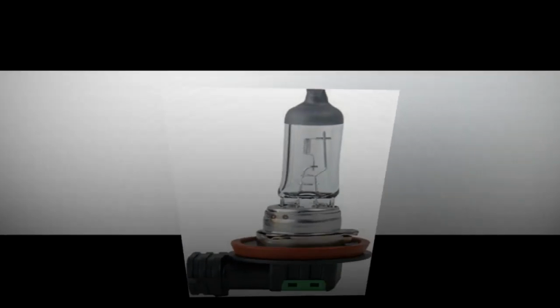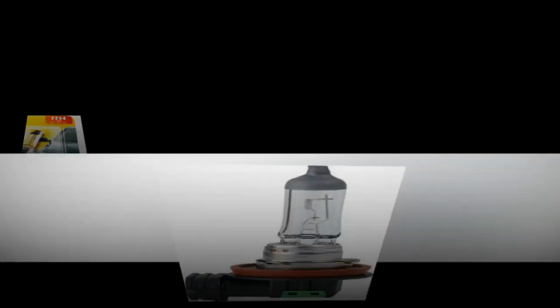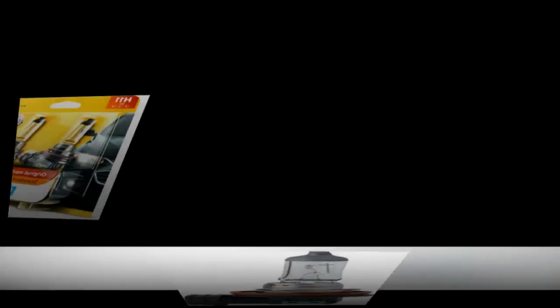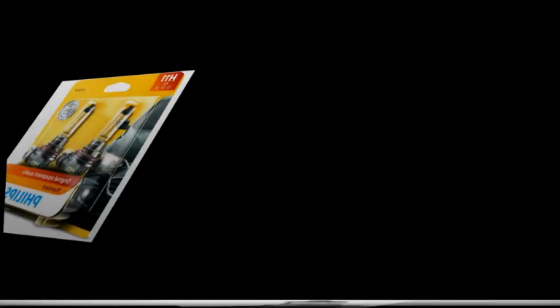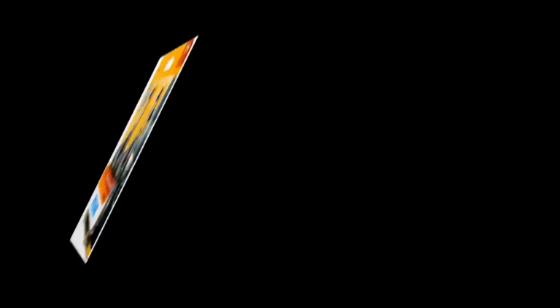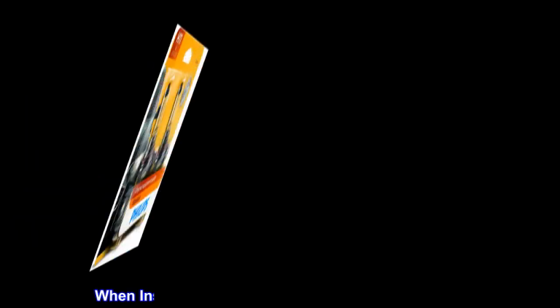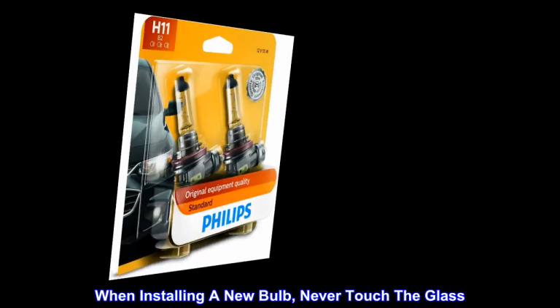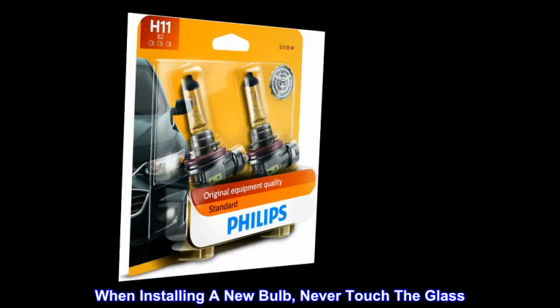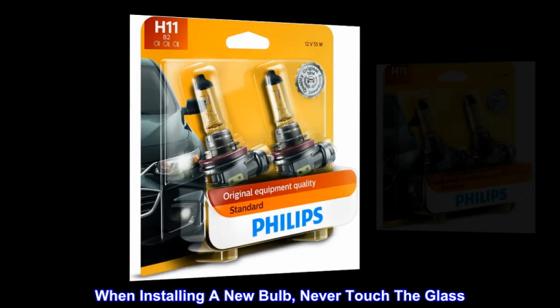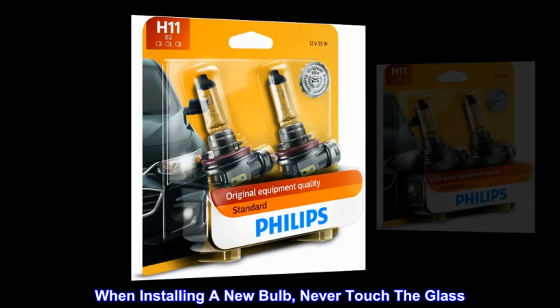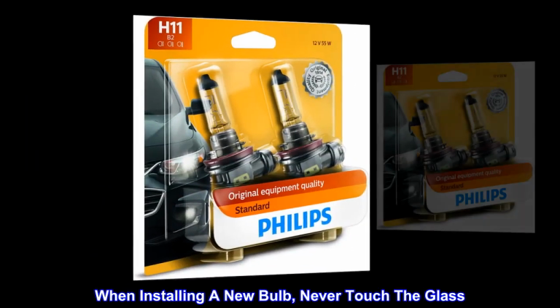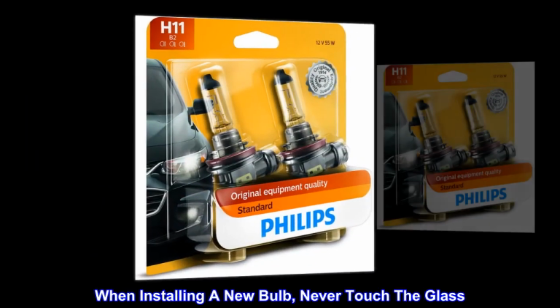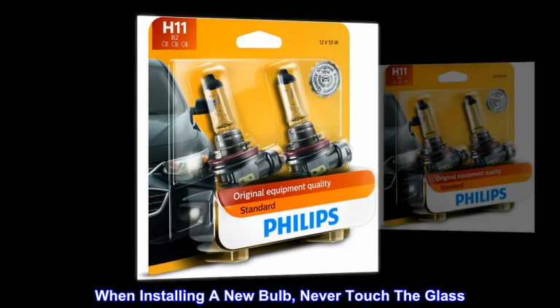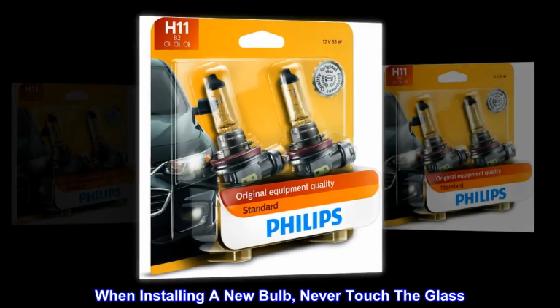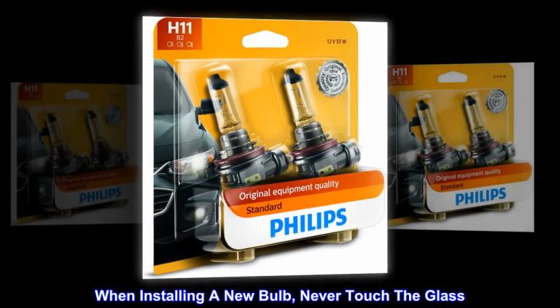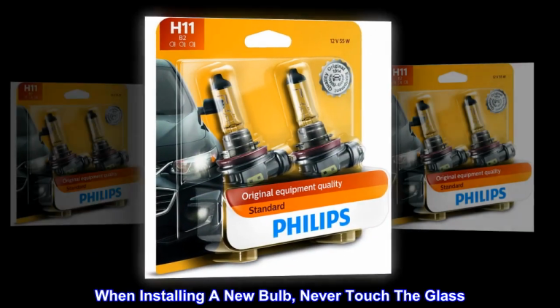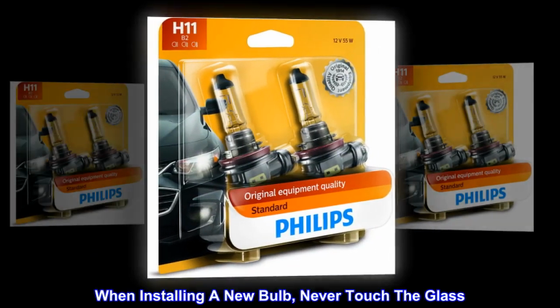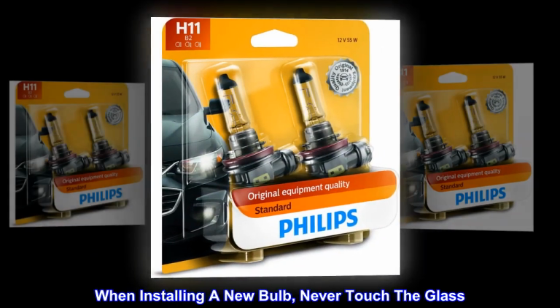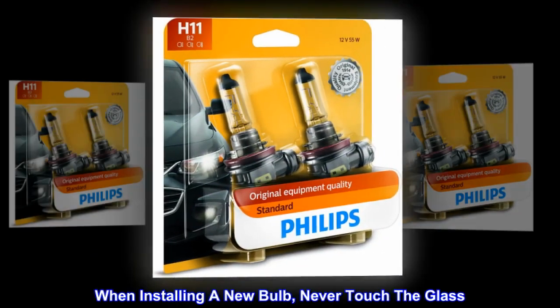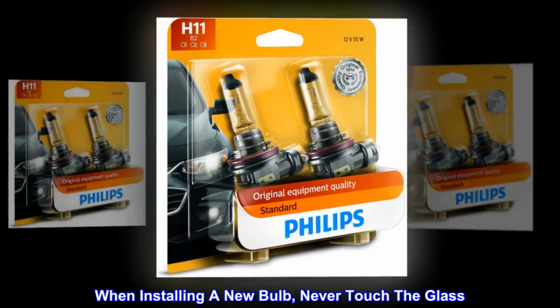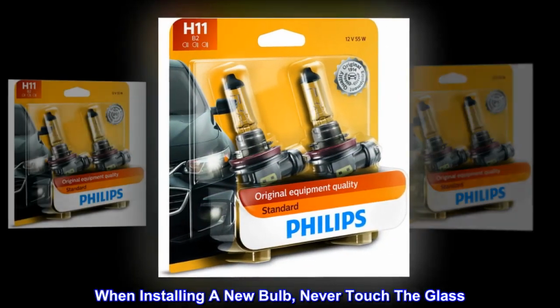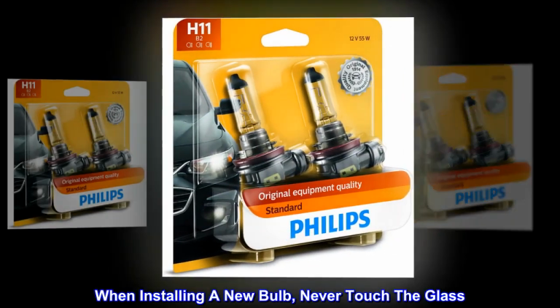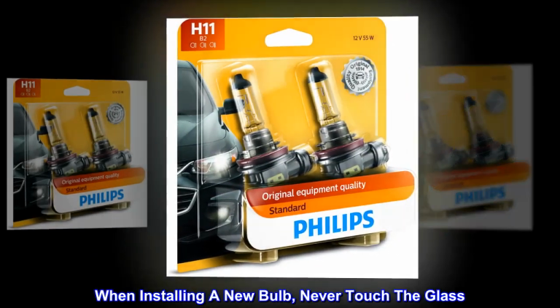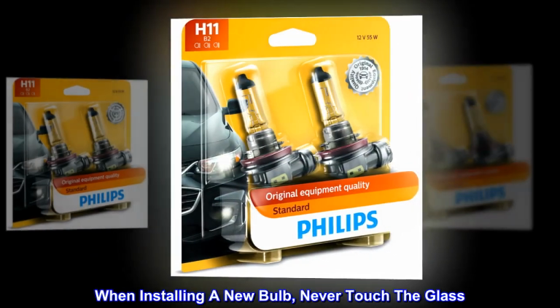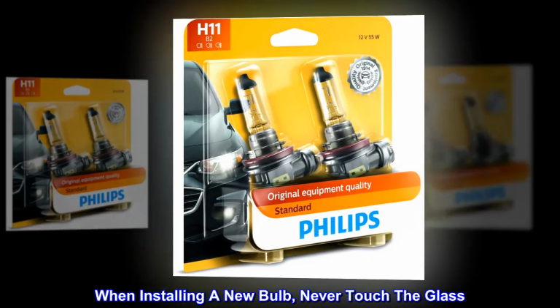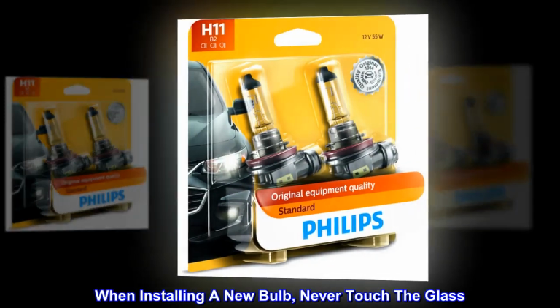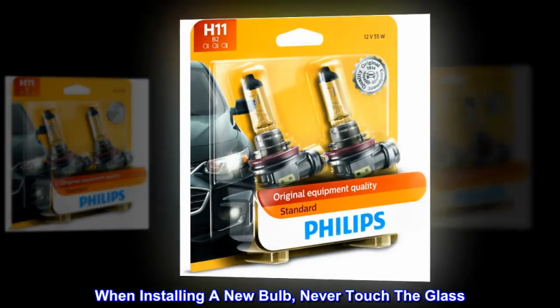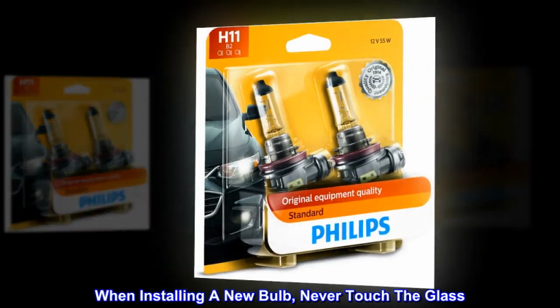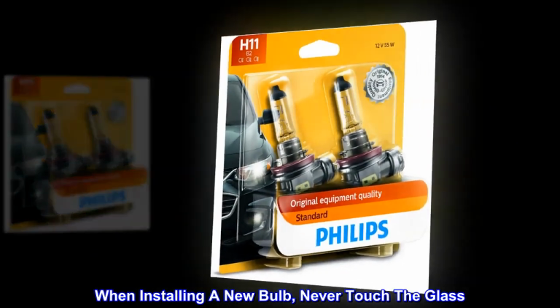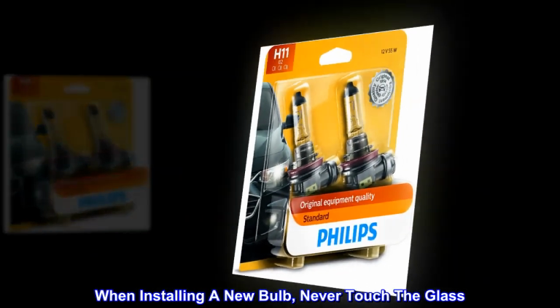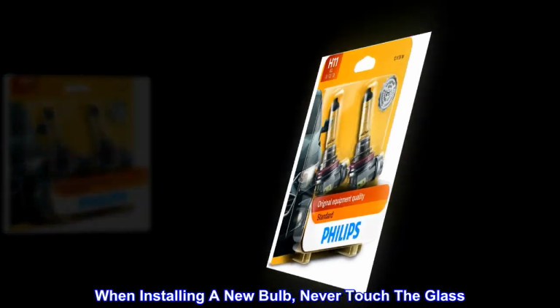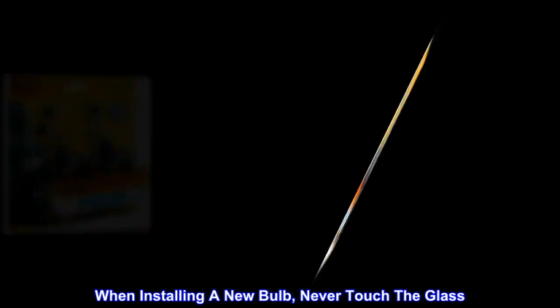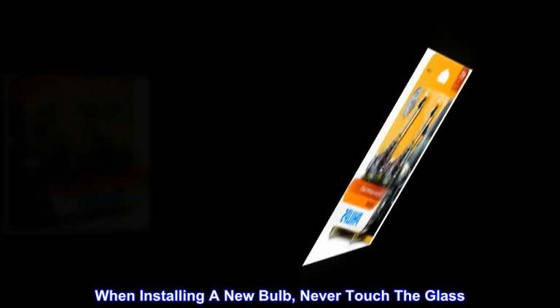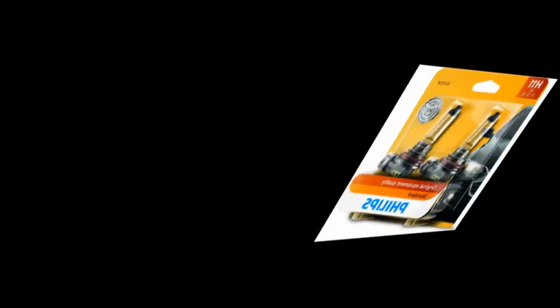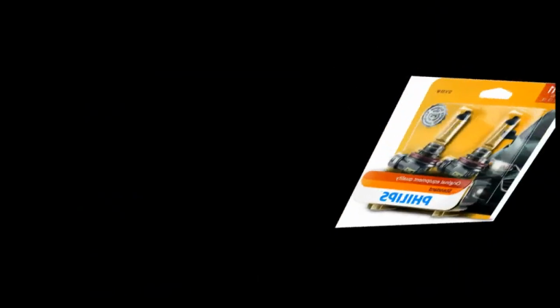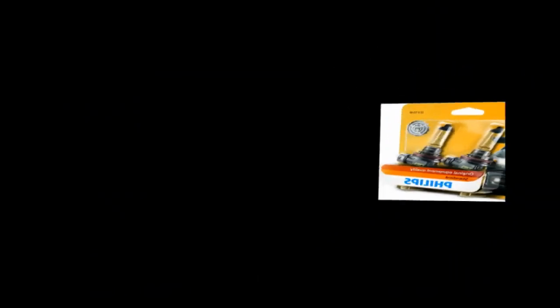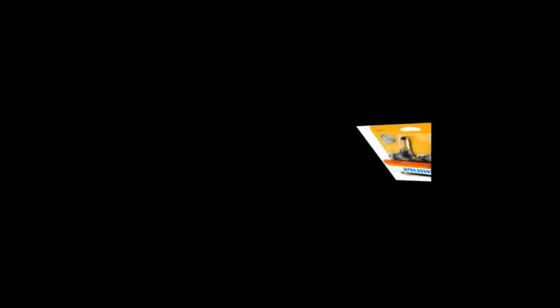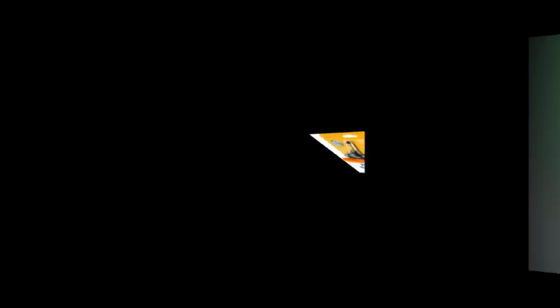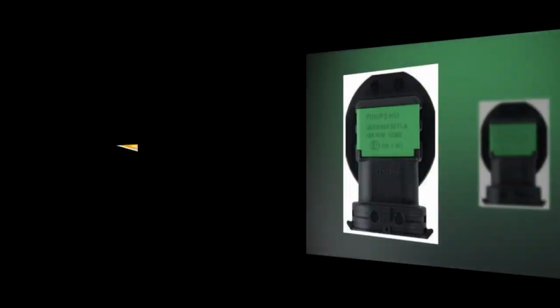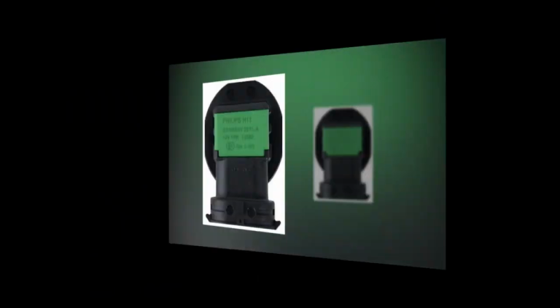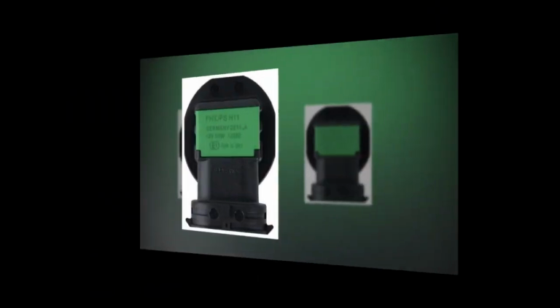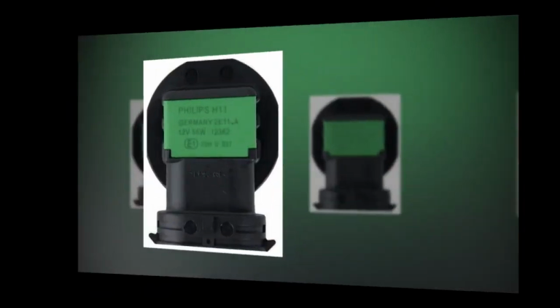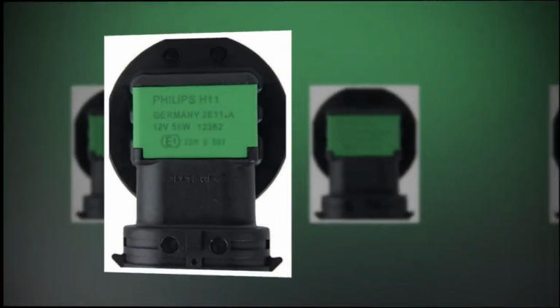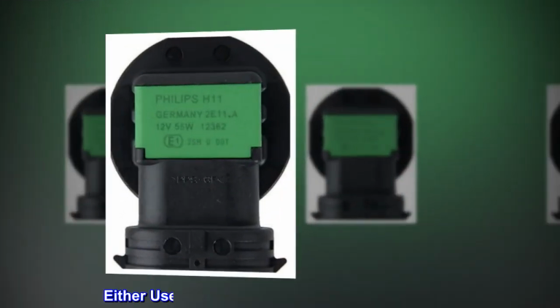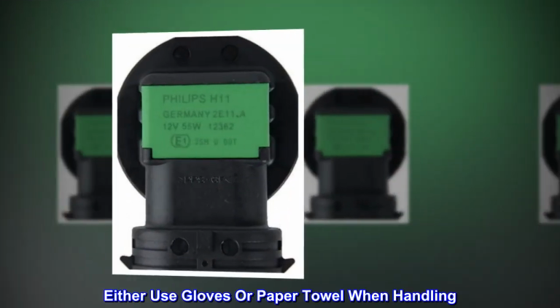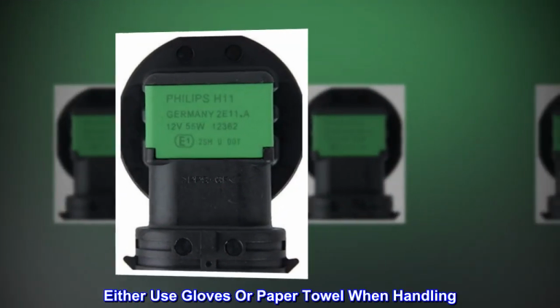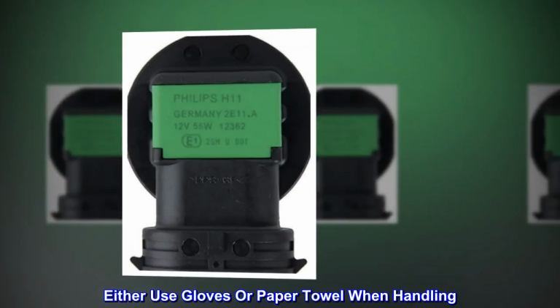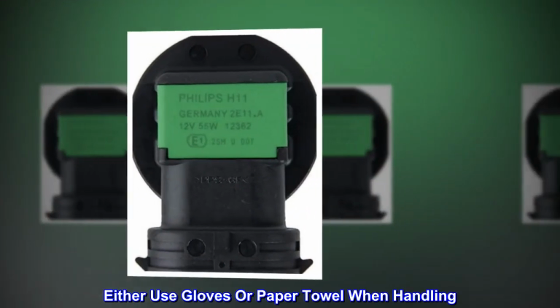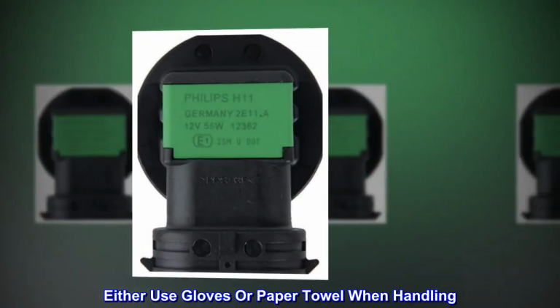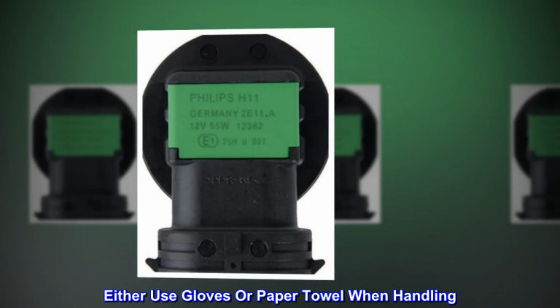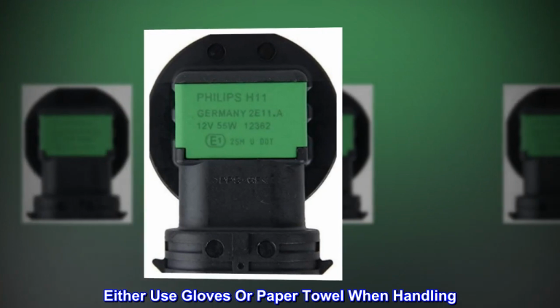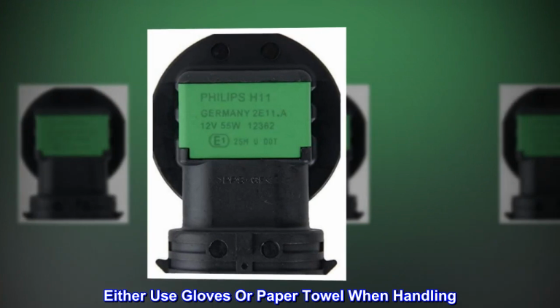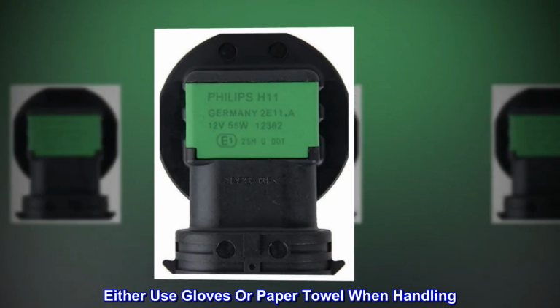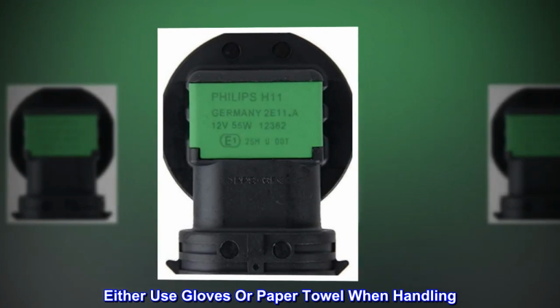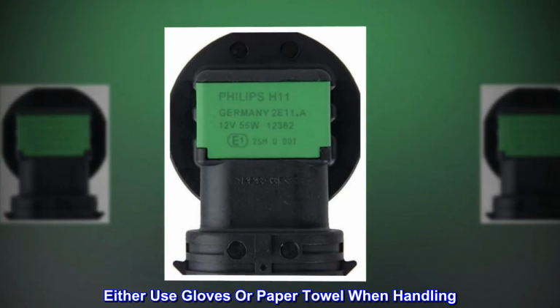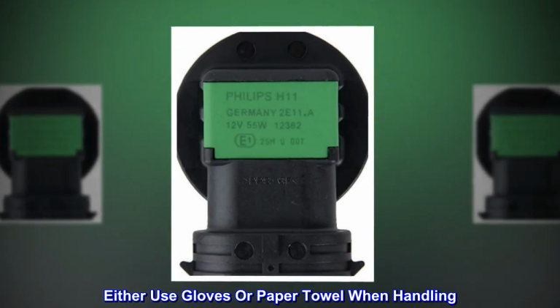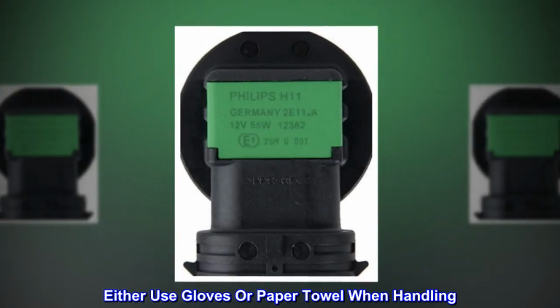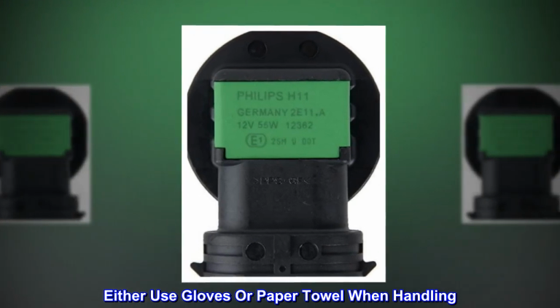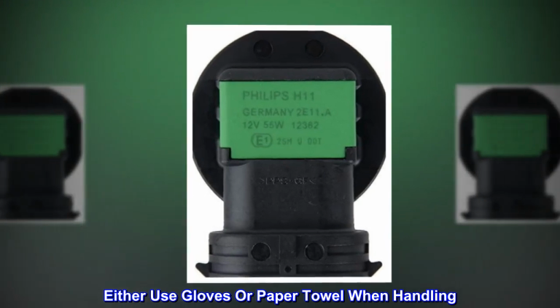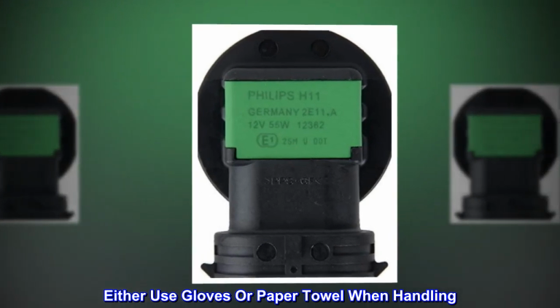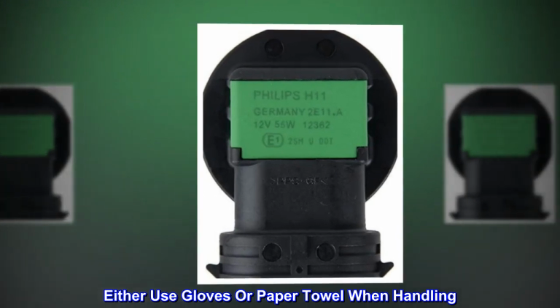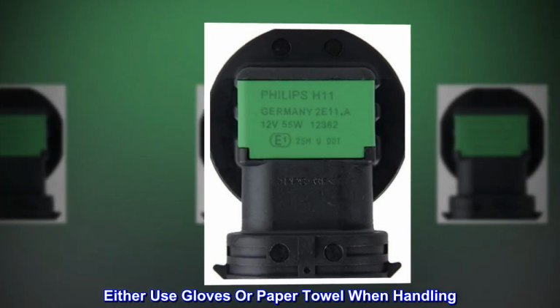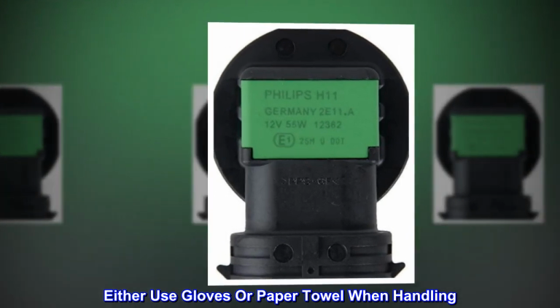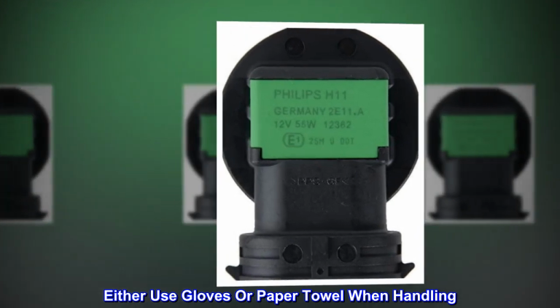When installing a new bulb, never touch the glass. Either use gloves or a paper towel when handling.